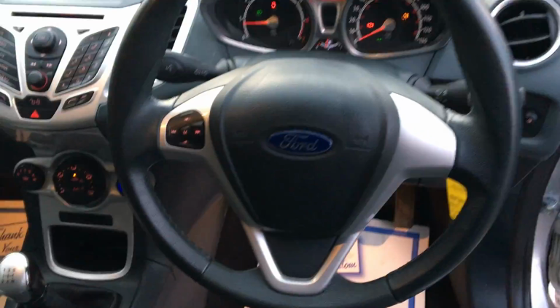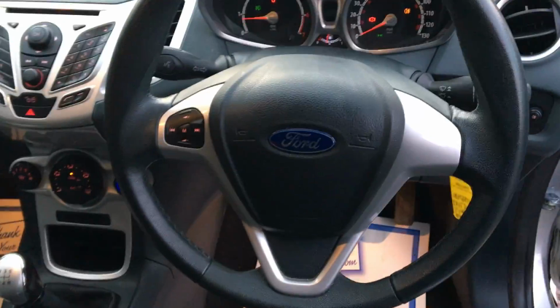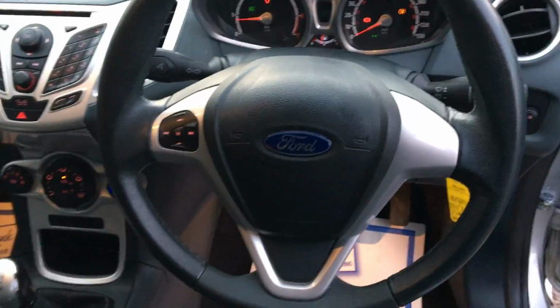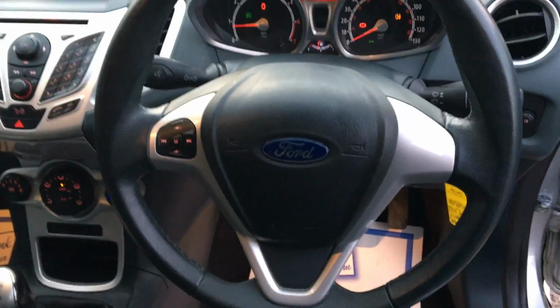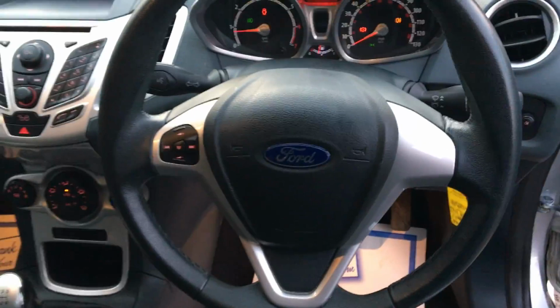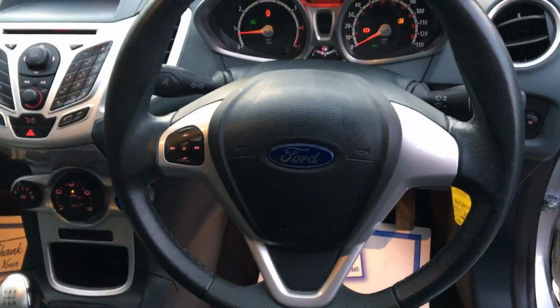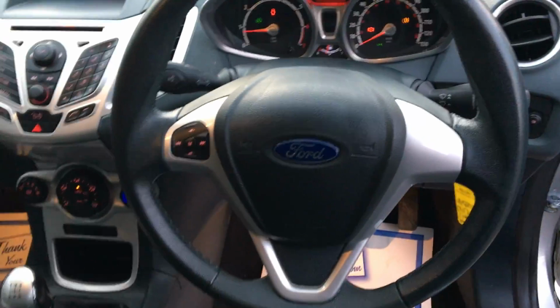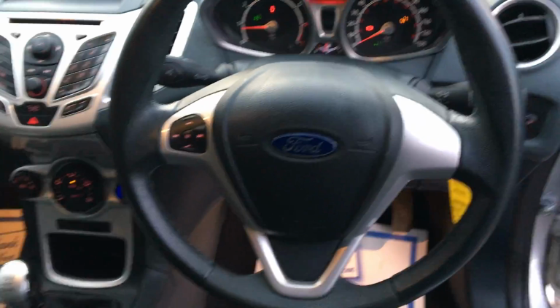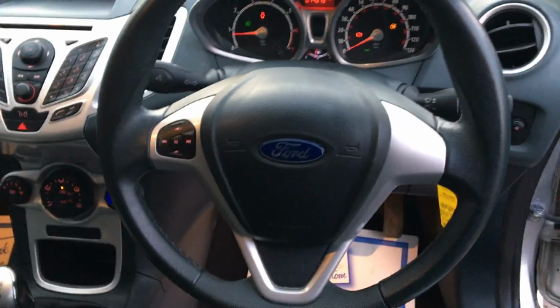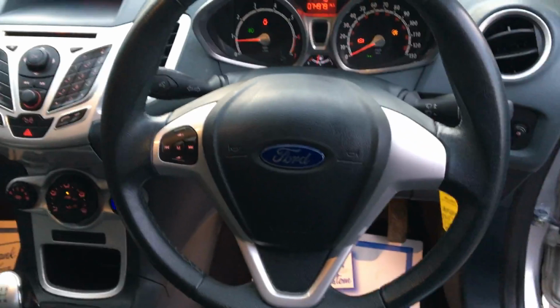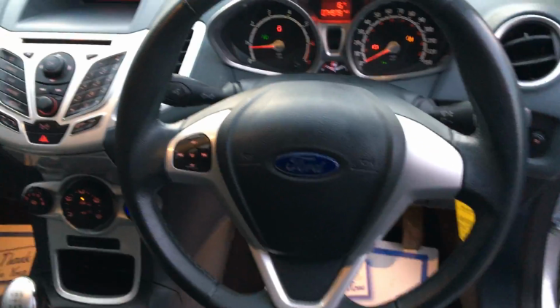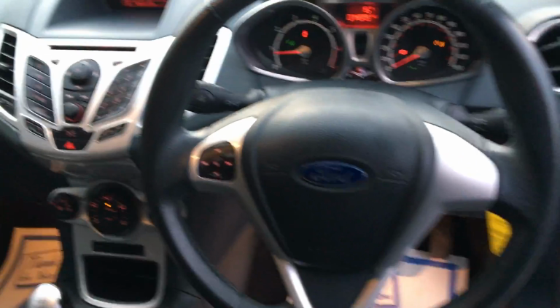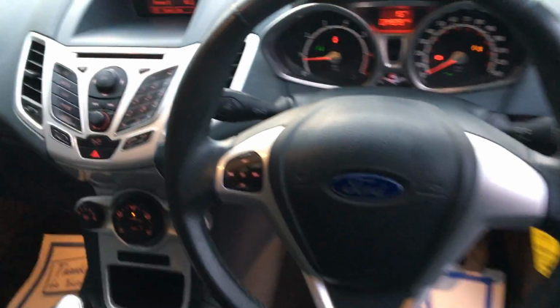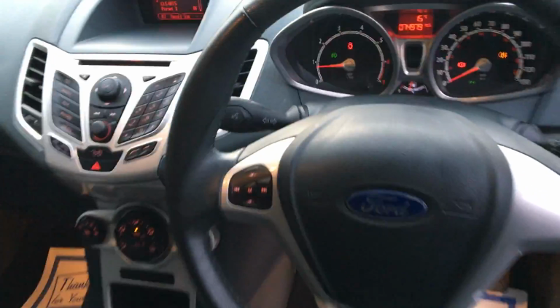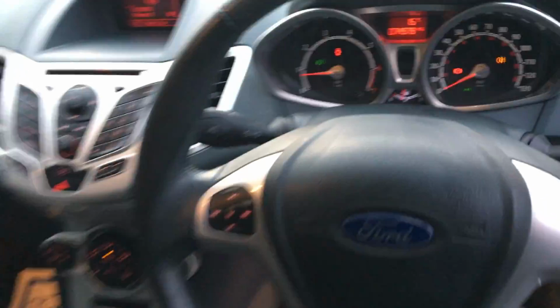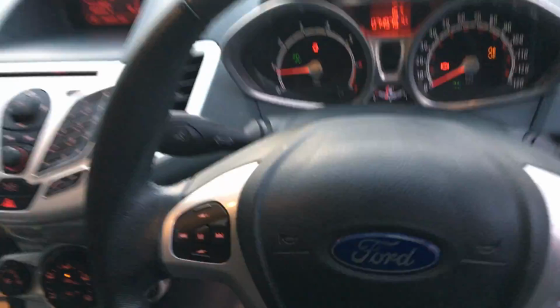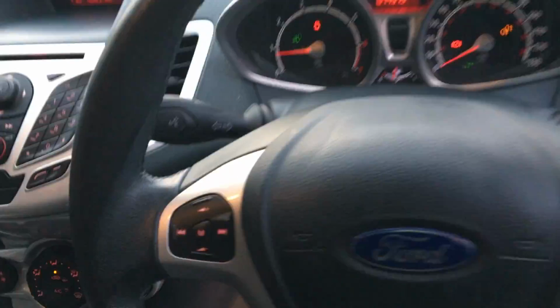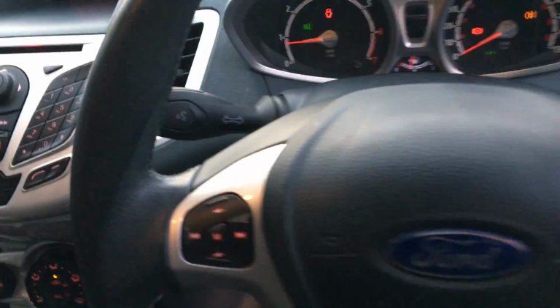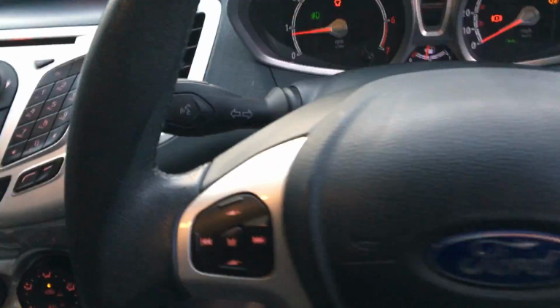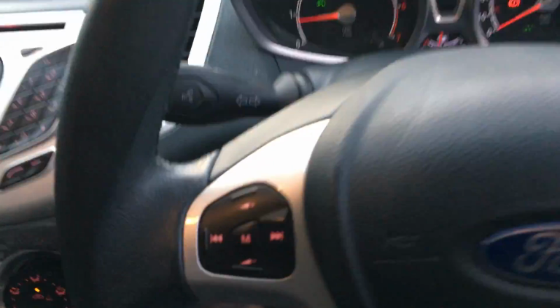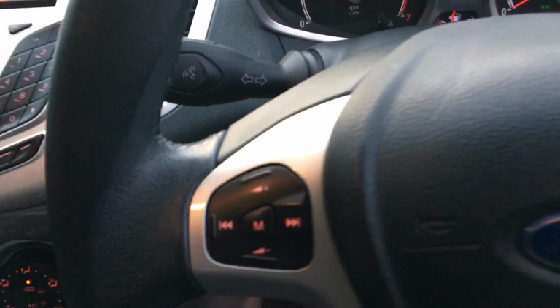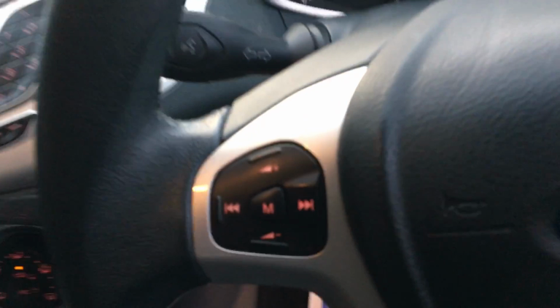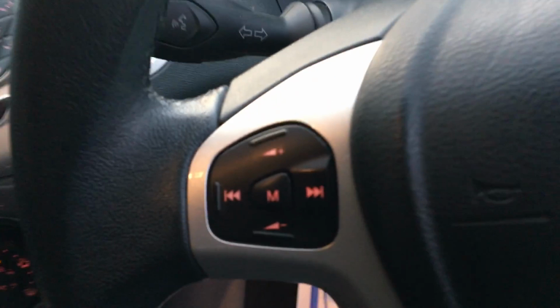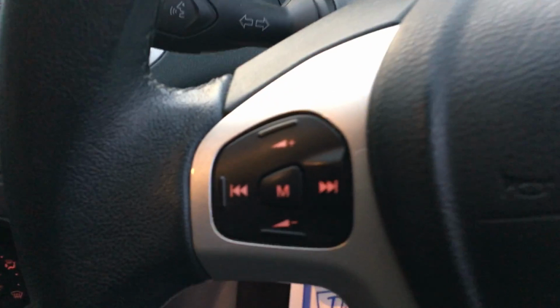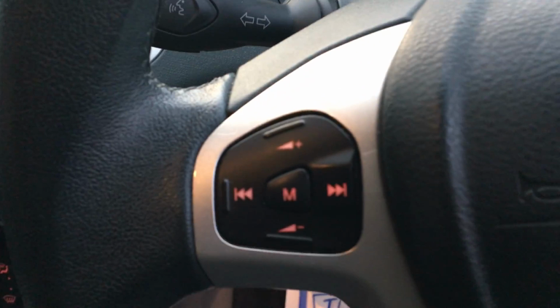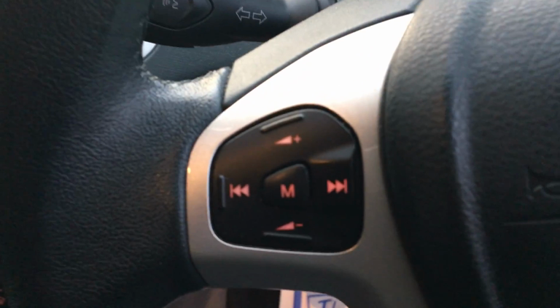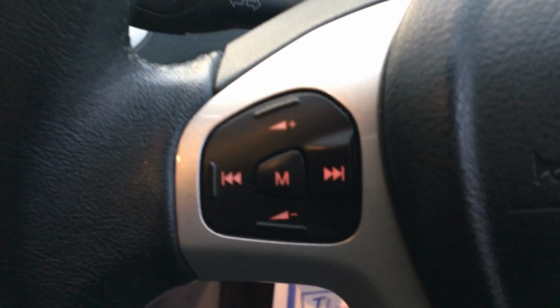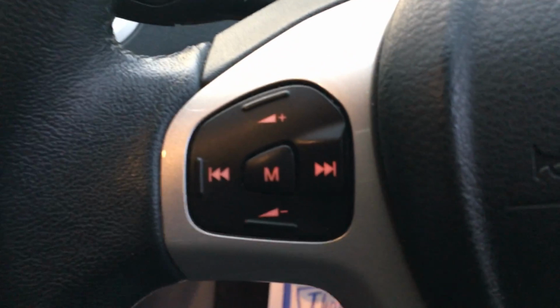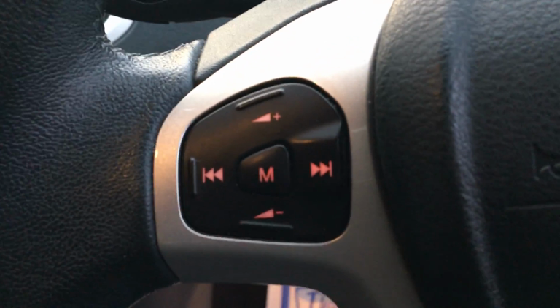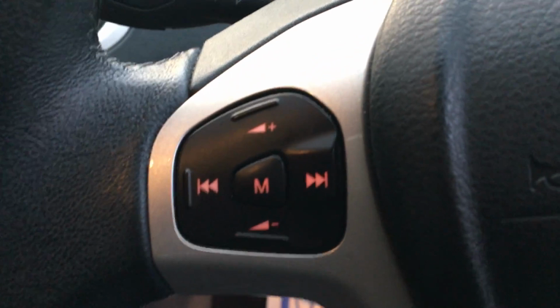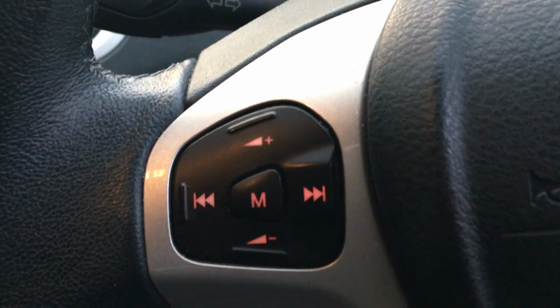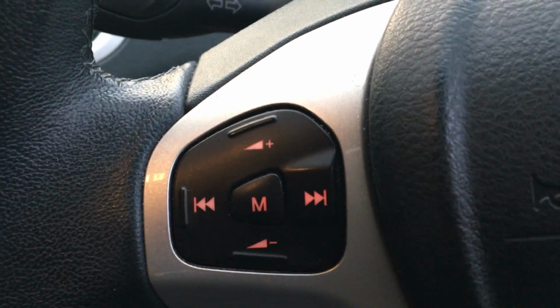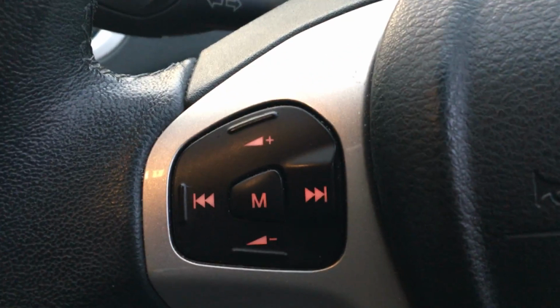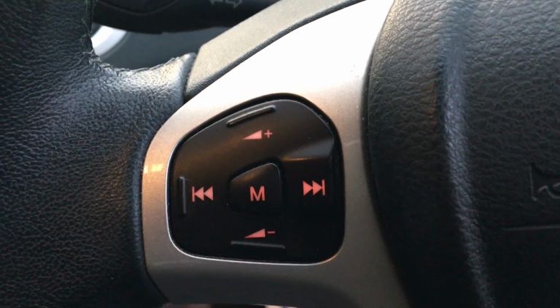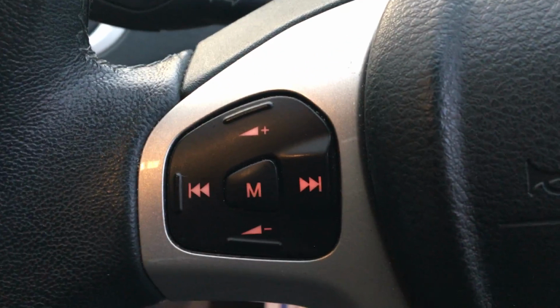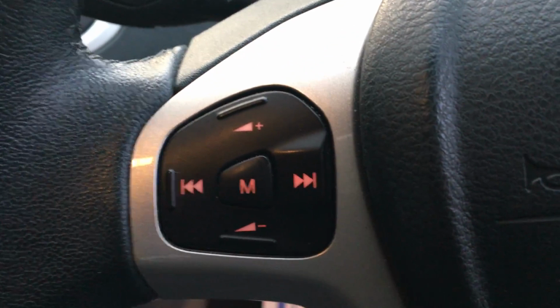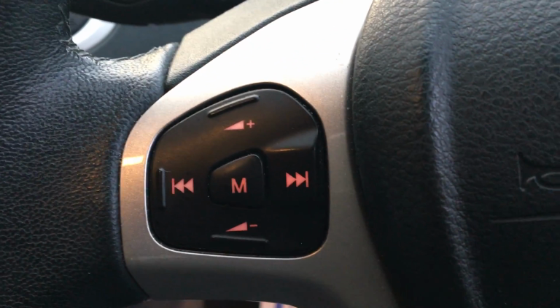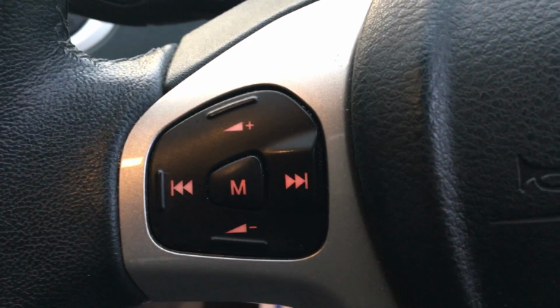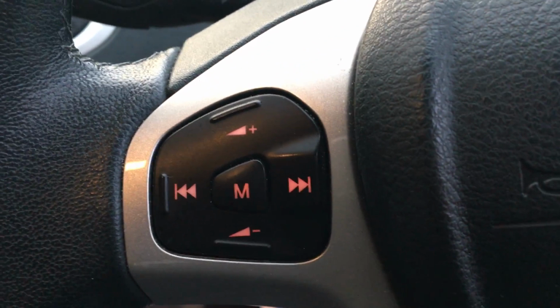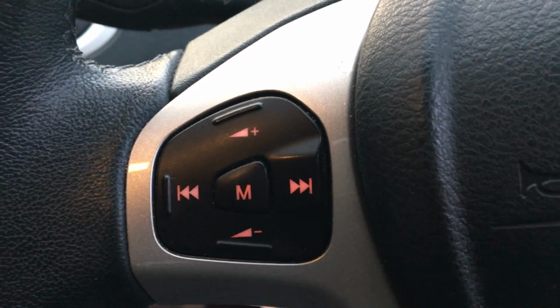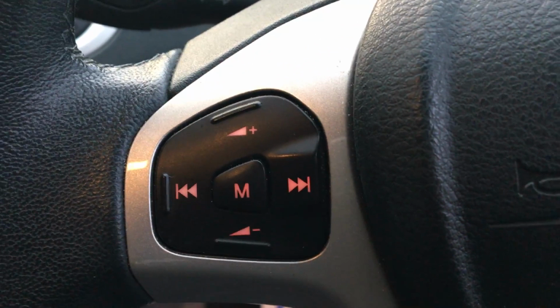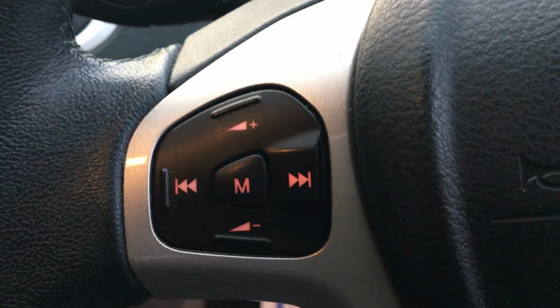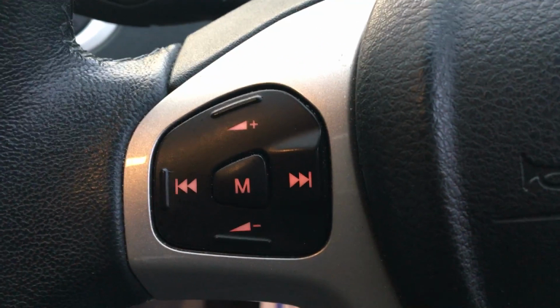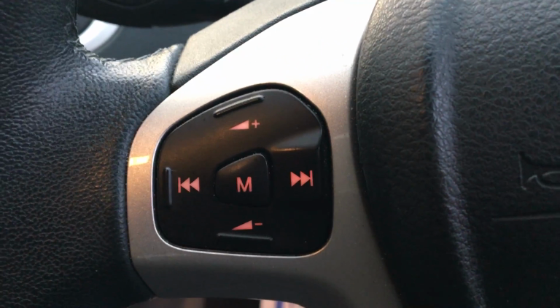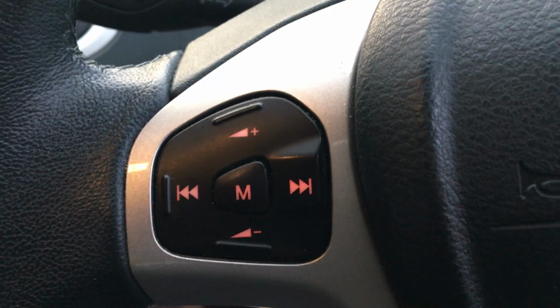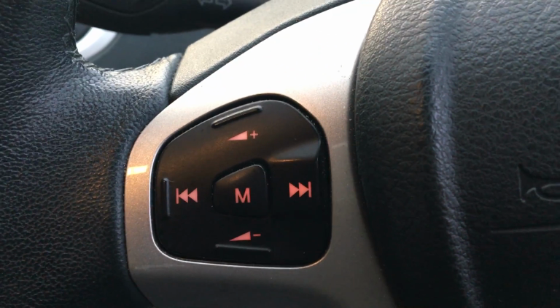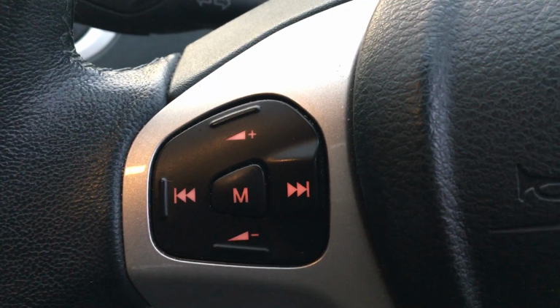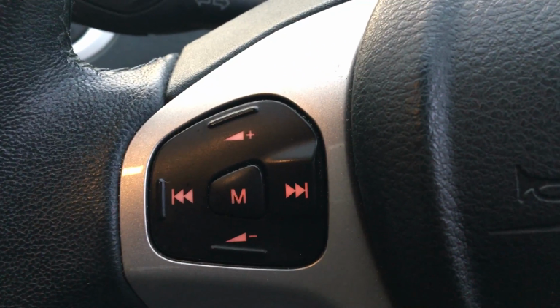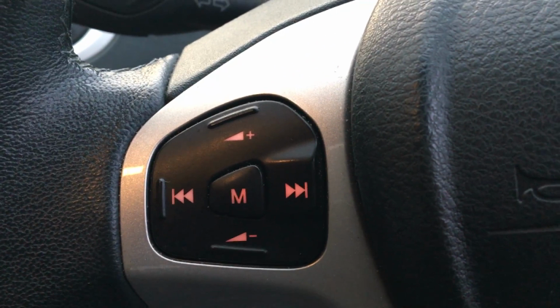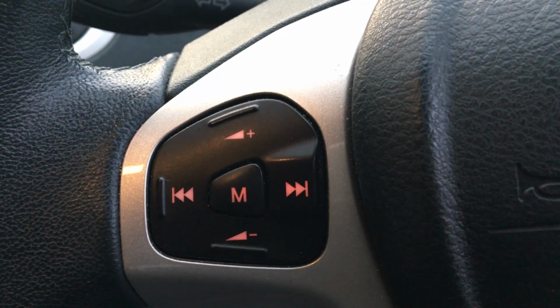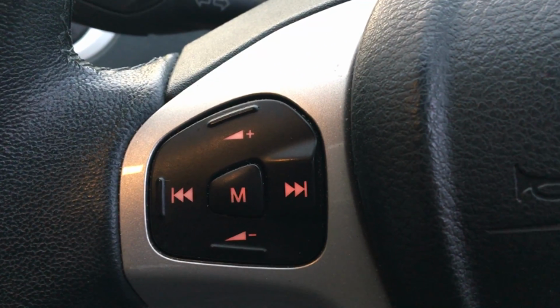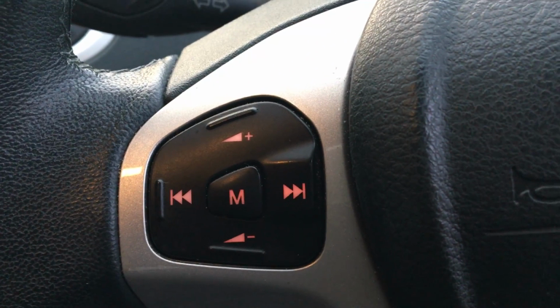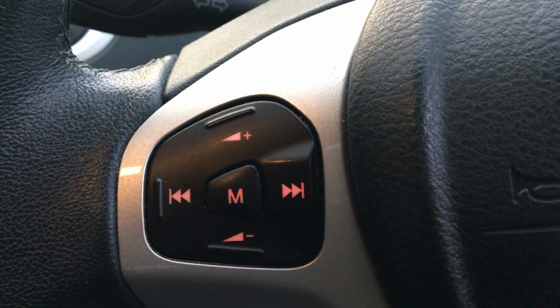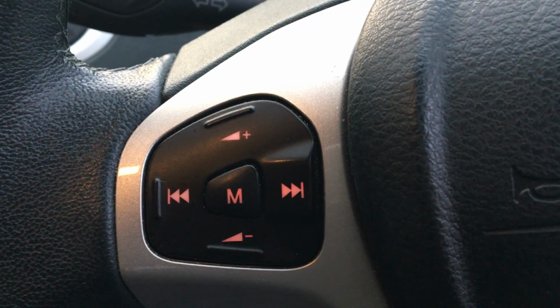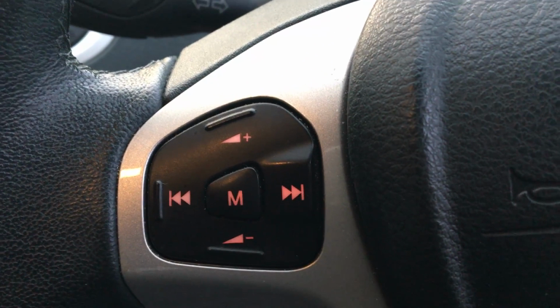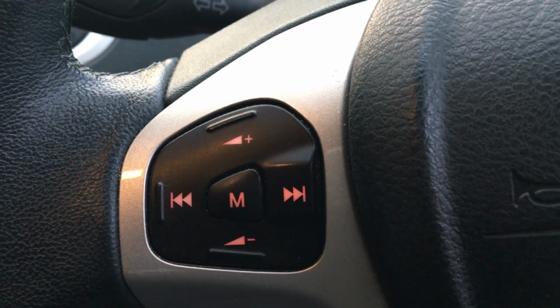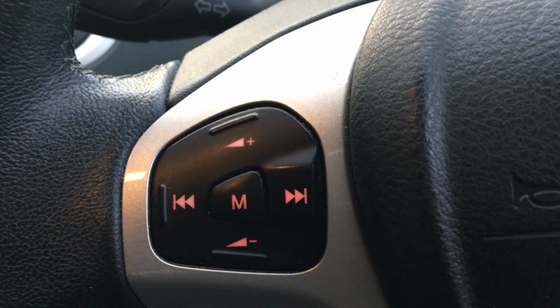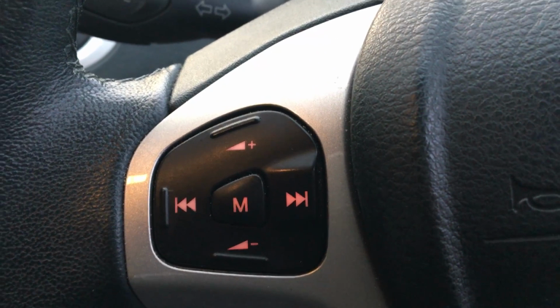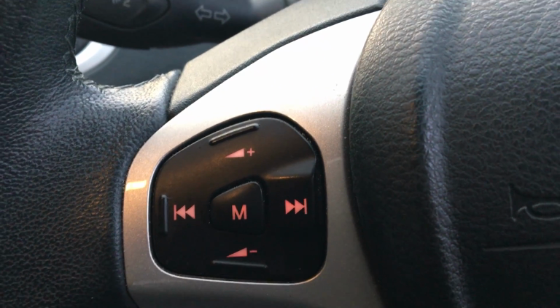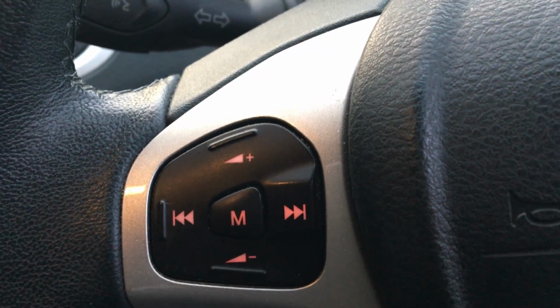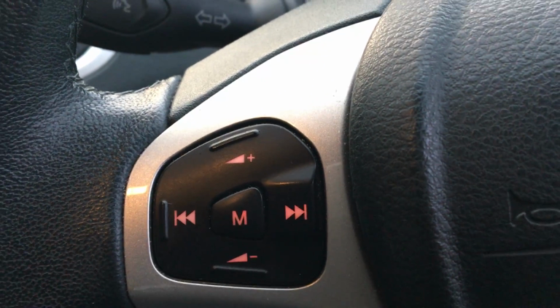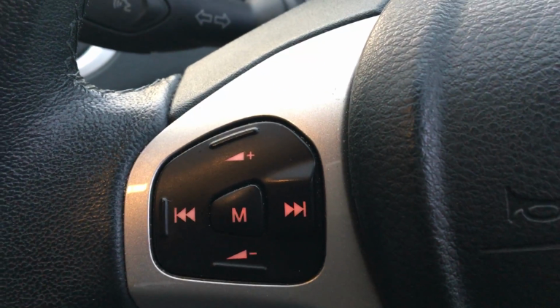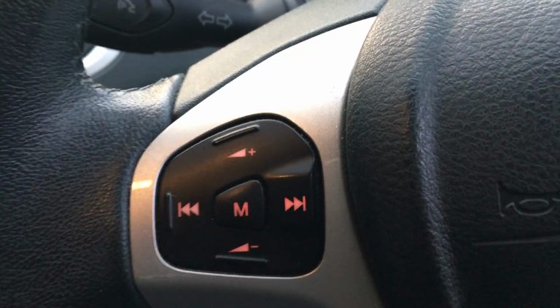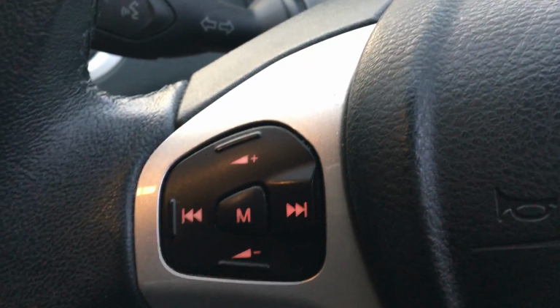Leather steering wheel. Audio mounted steering controls.